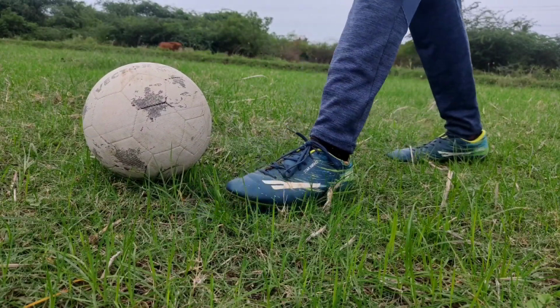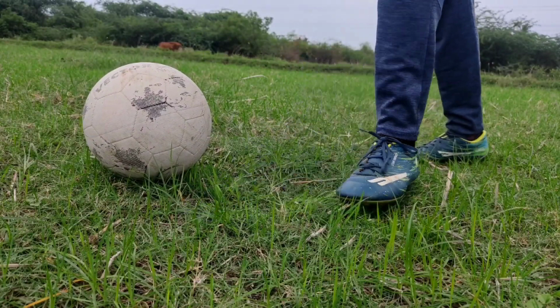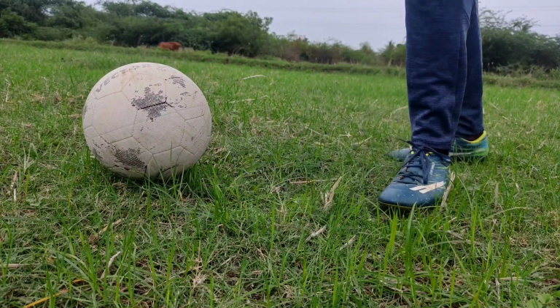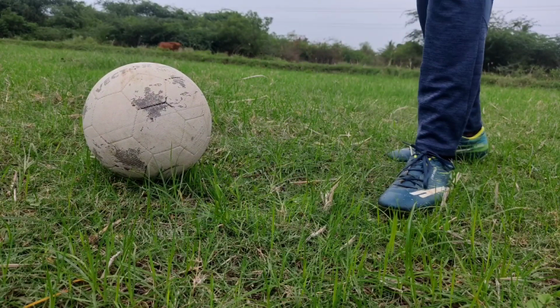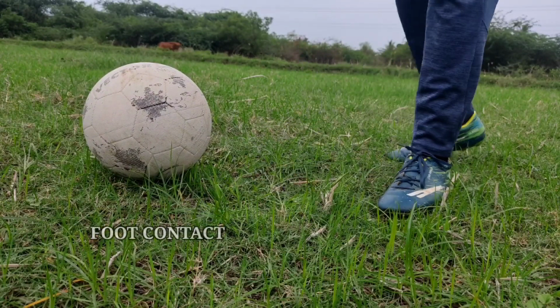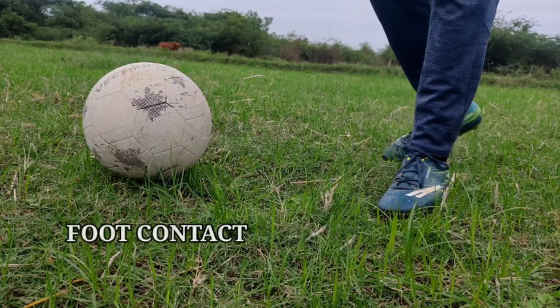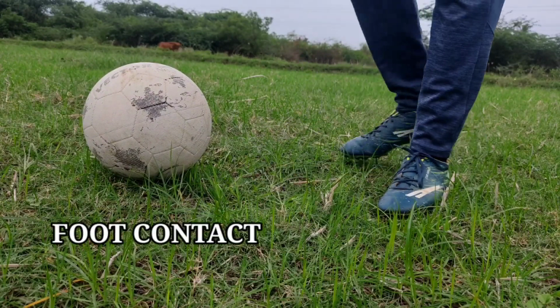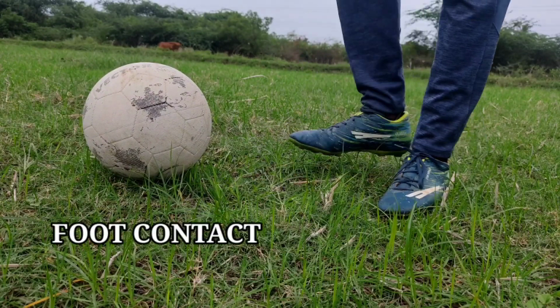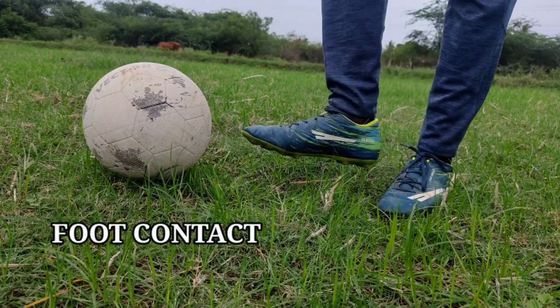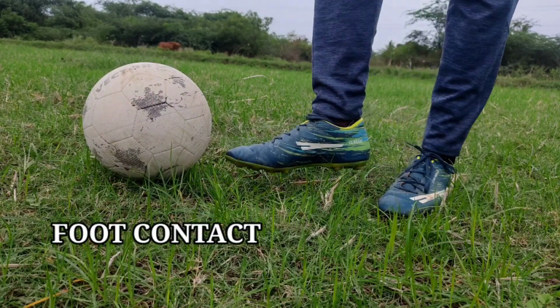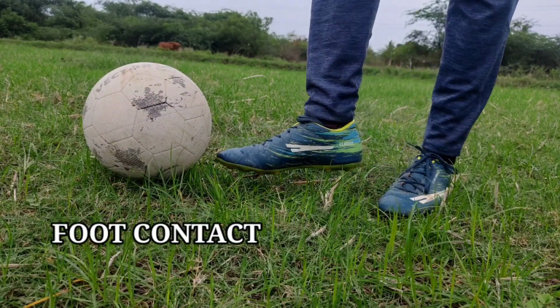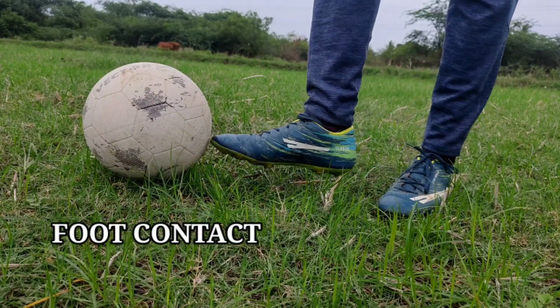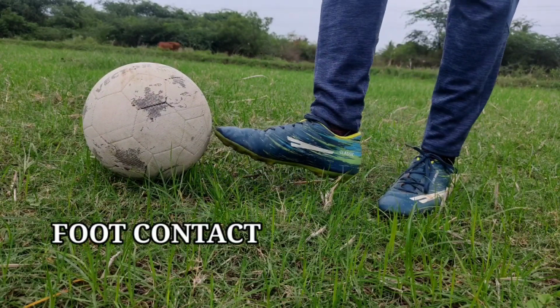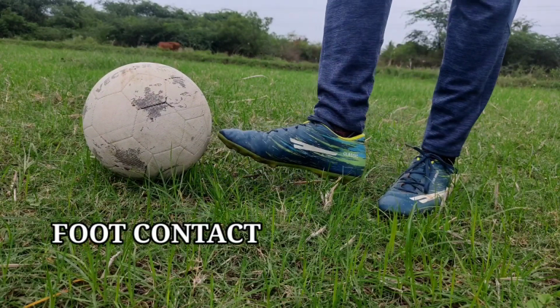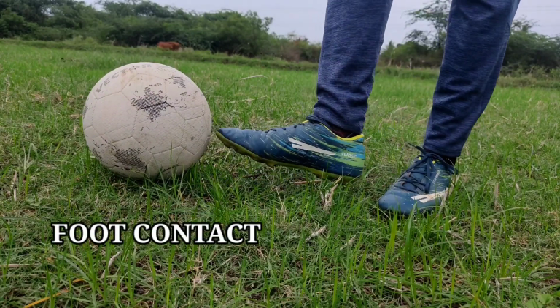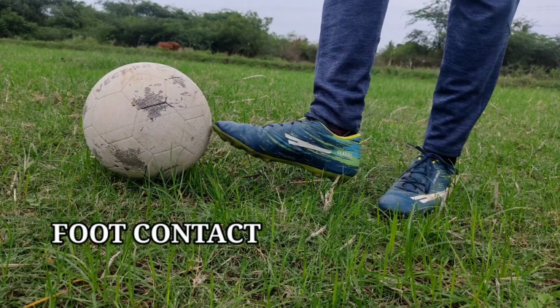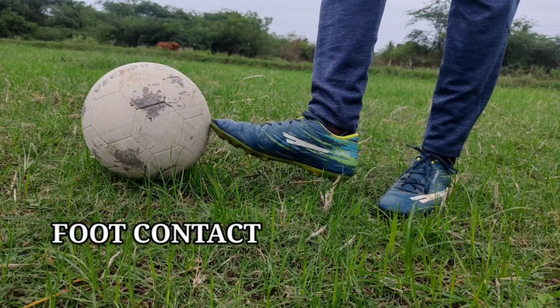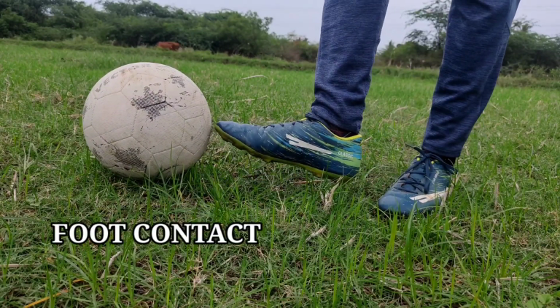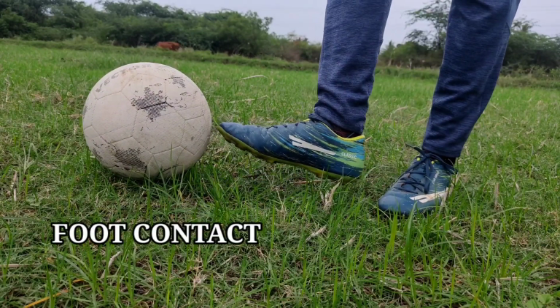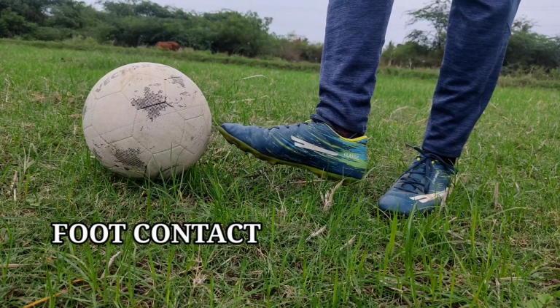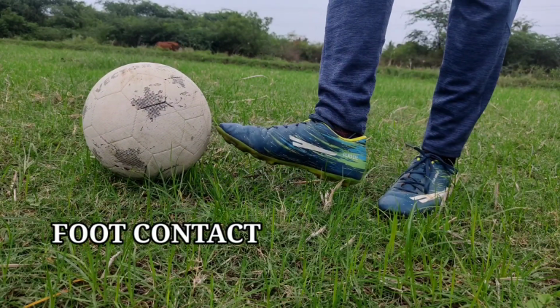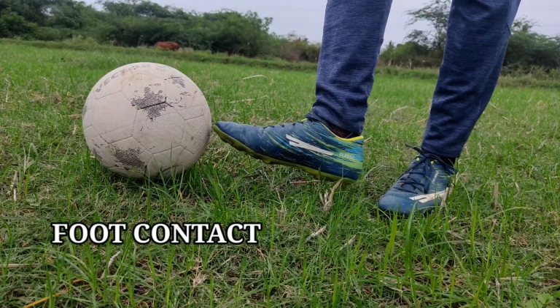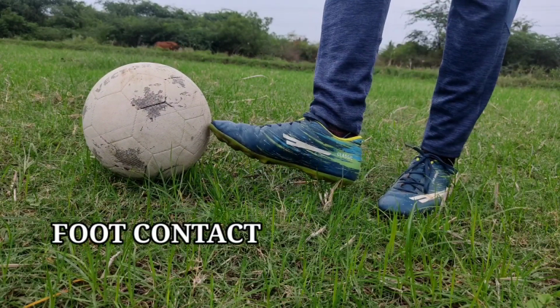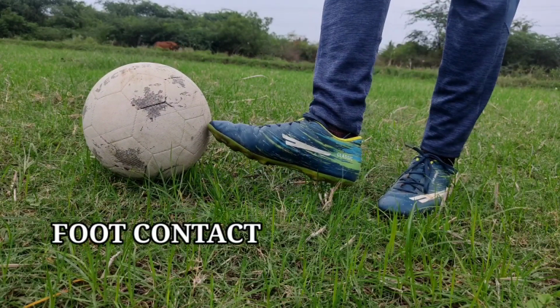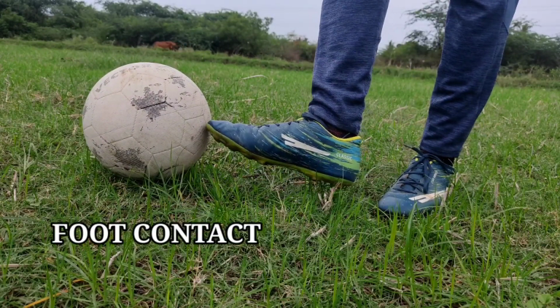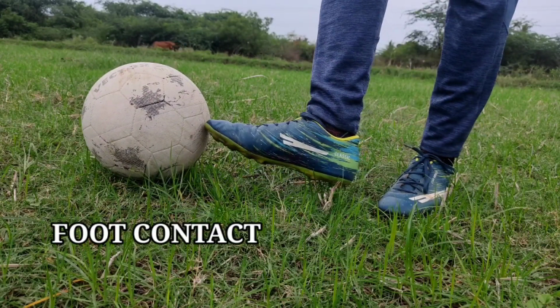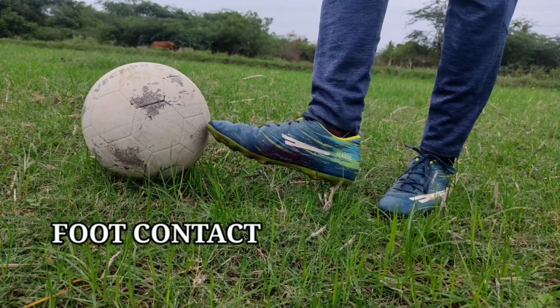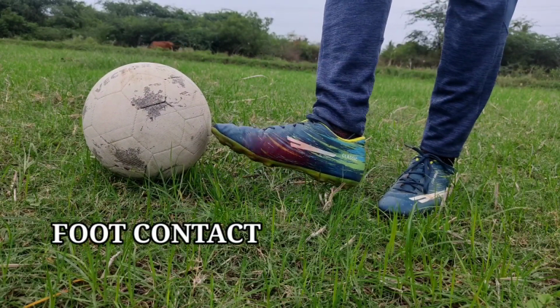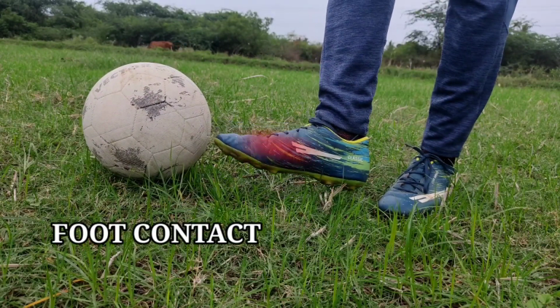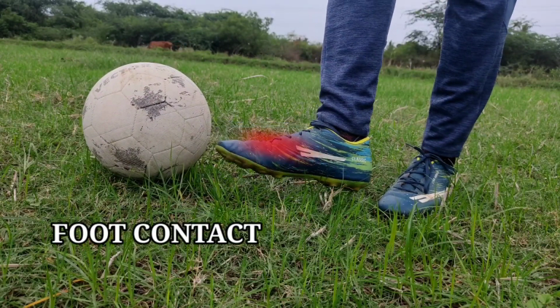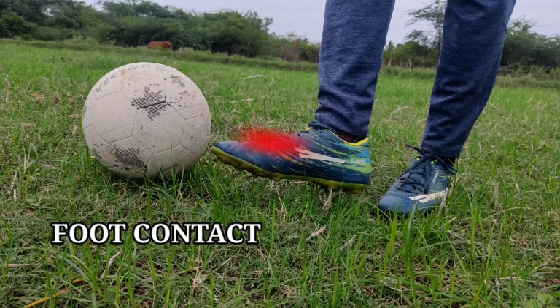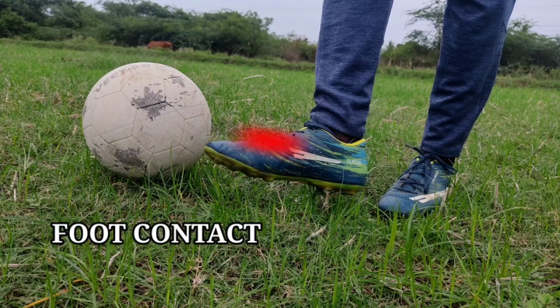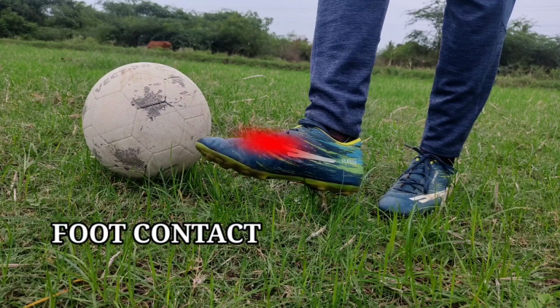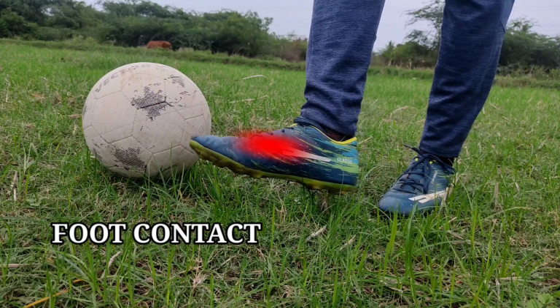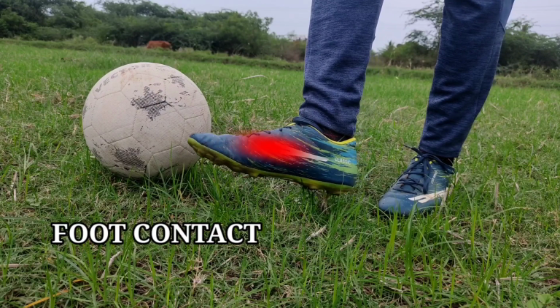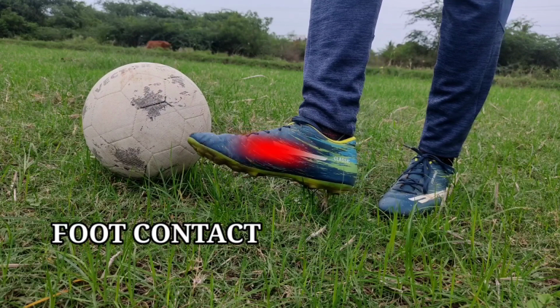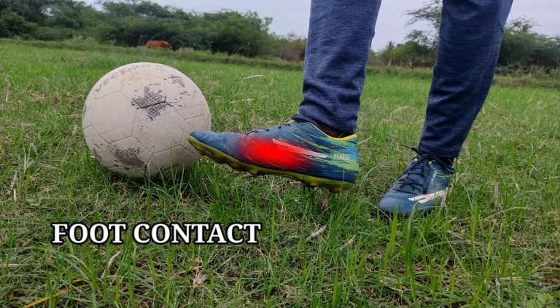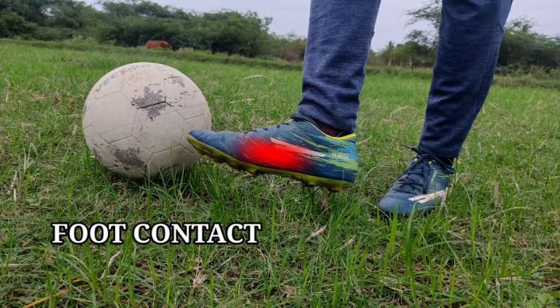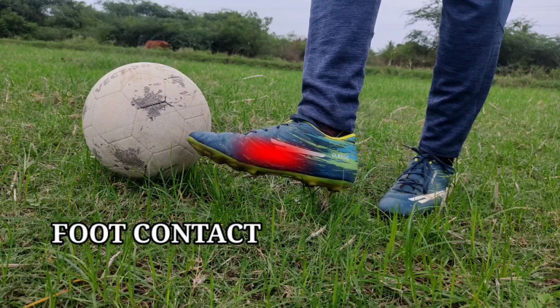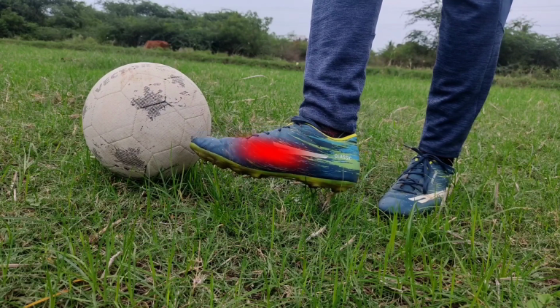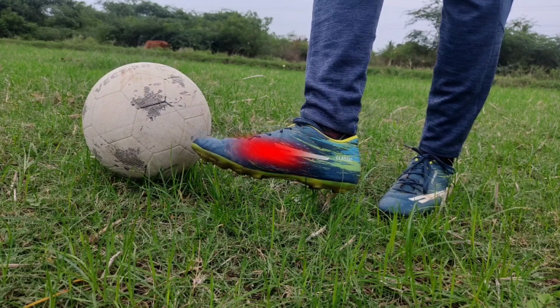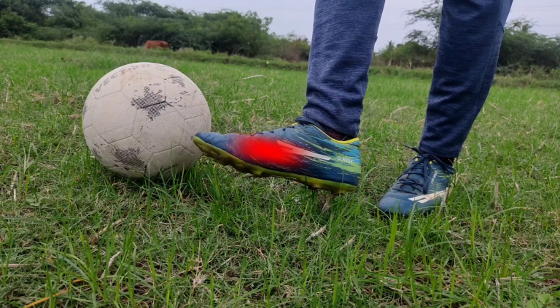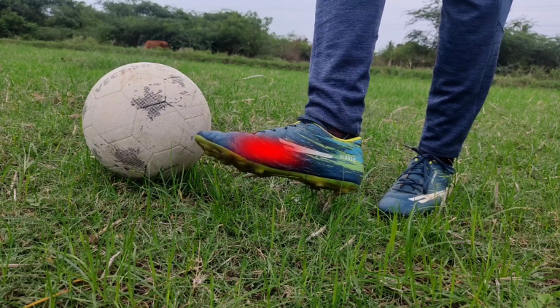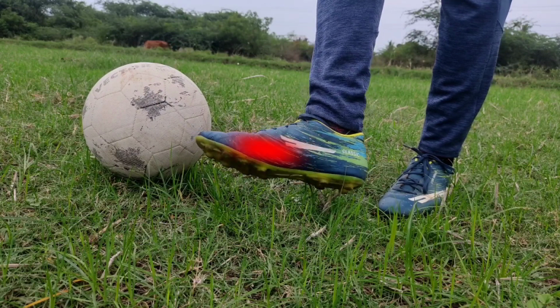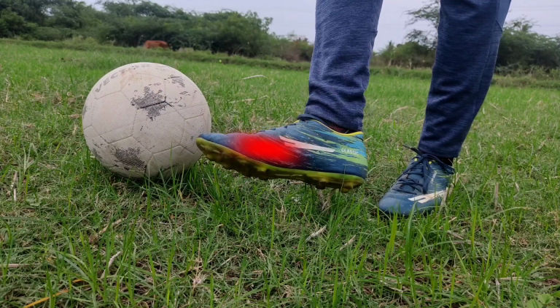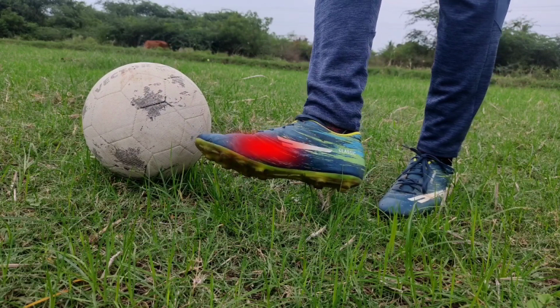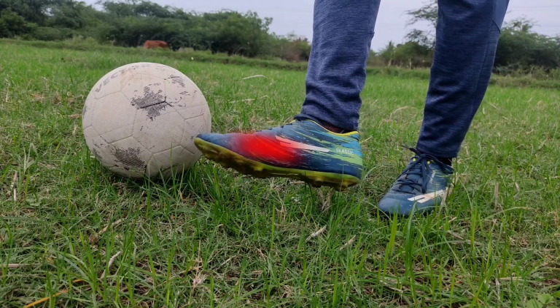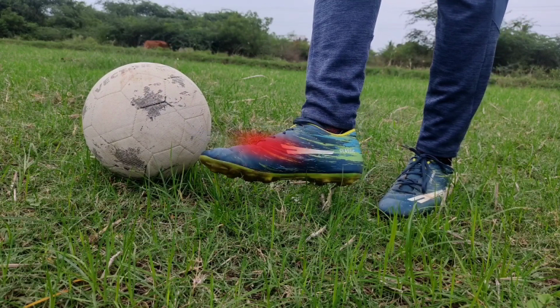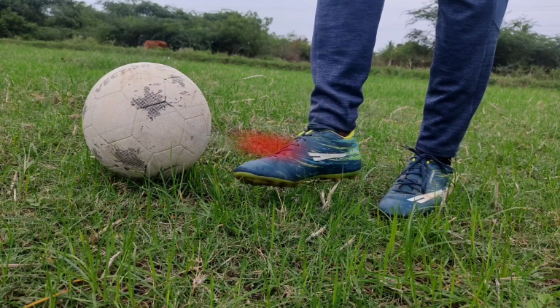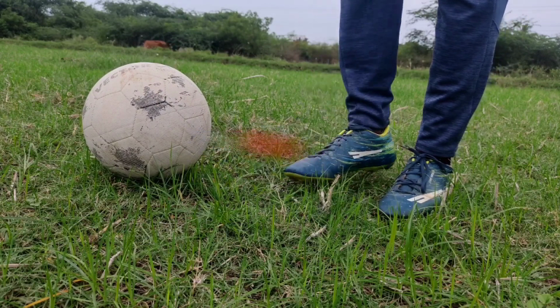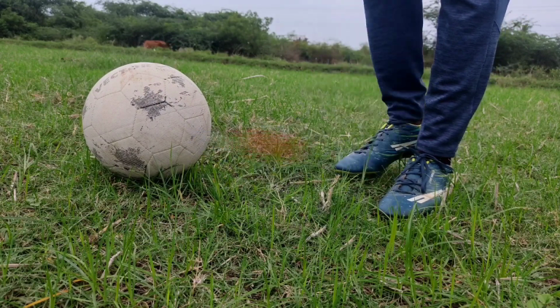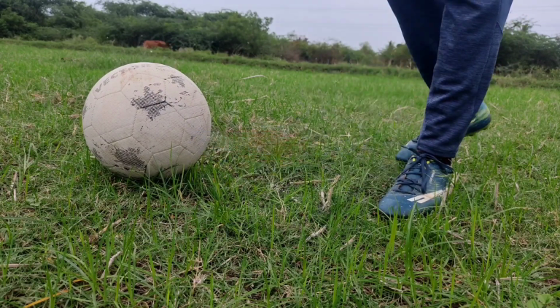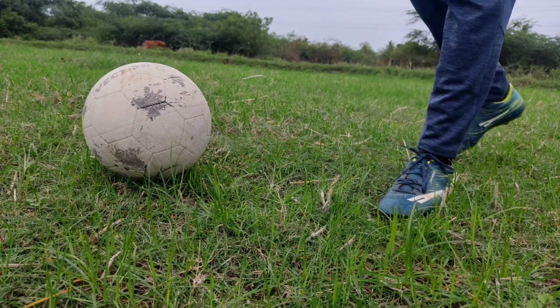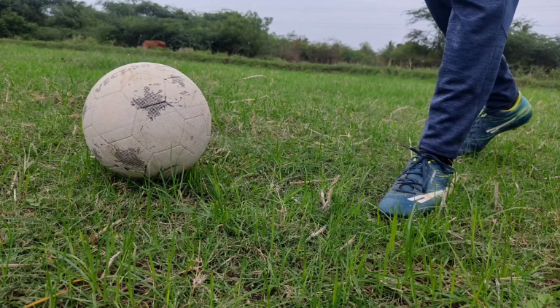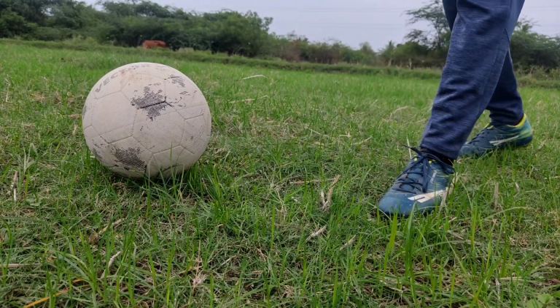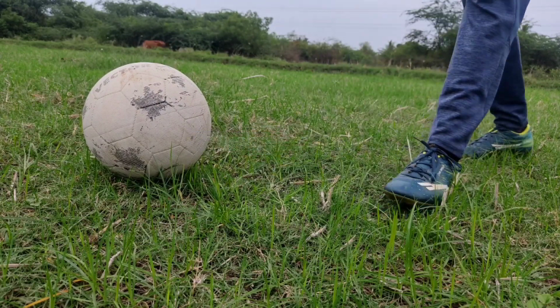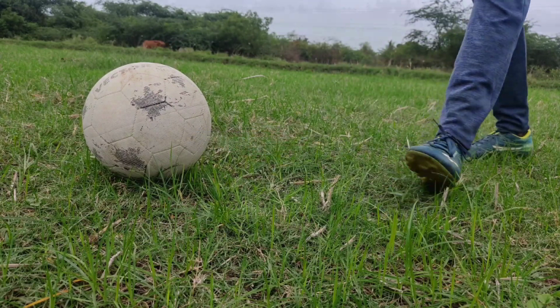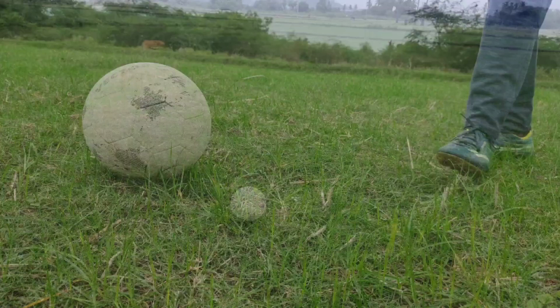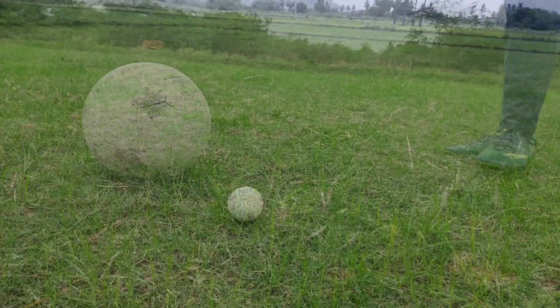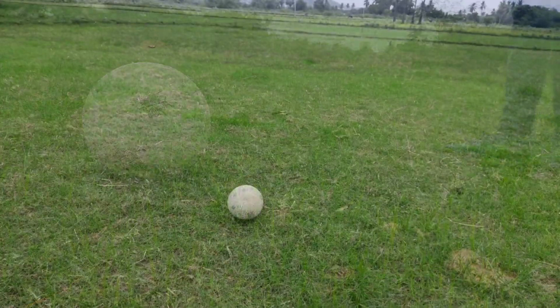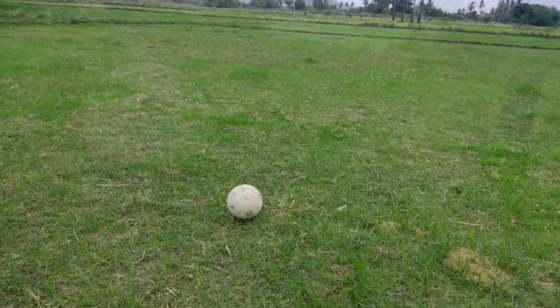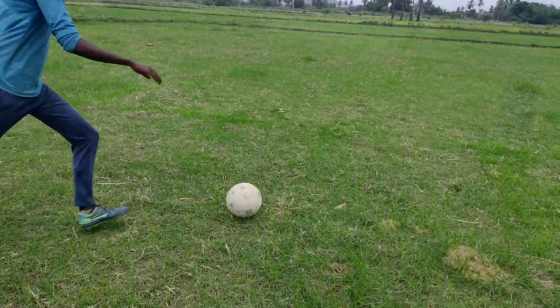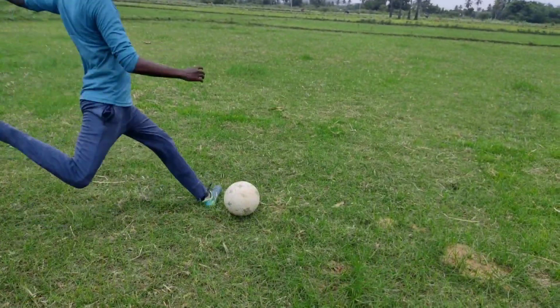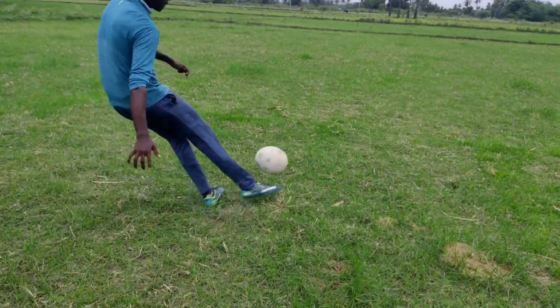Next is the foot contact. If you kick with the boot, you can kick the ball effectively.